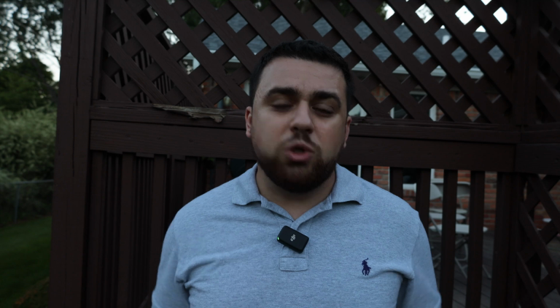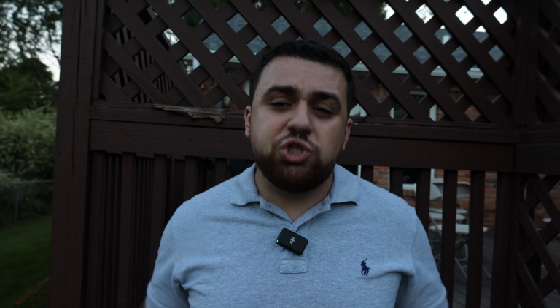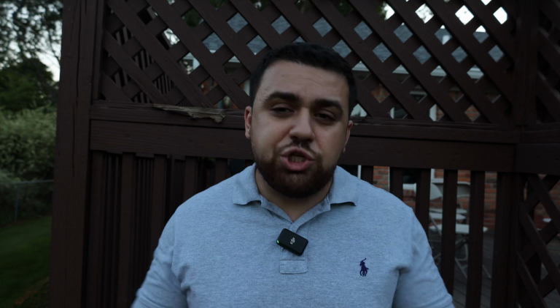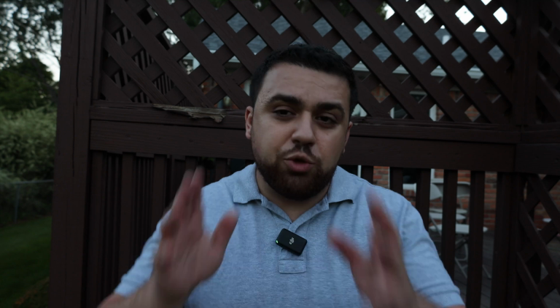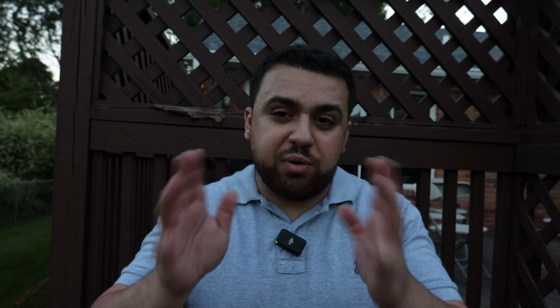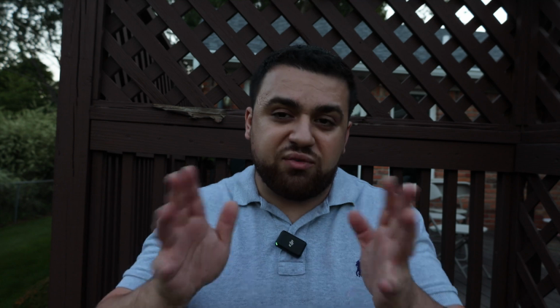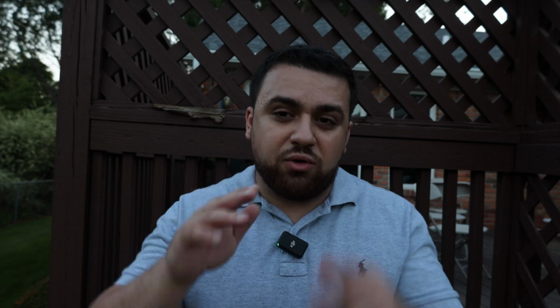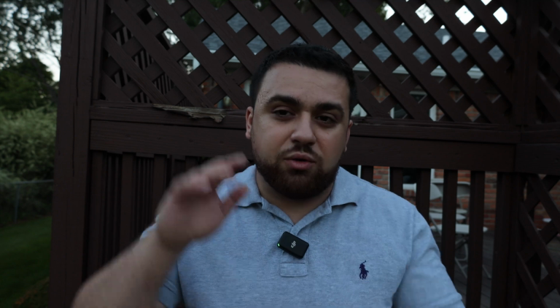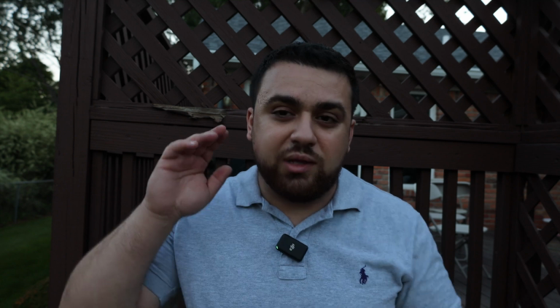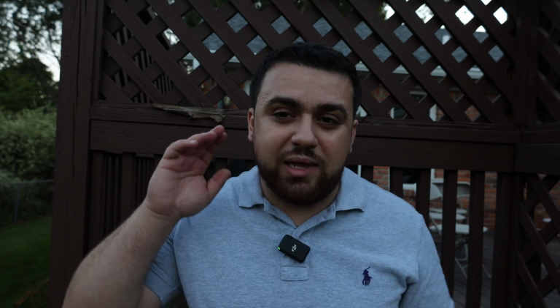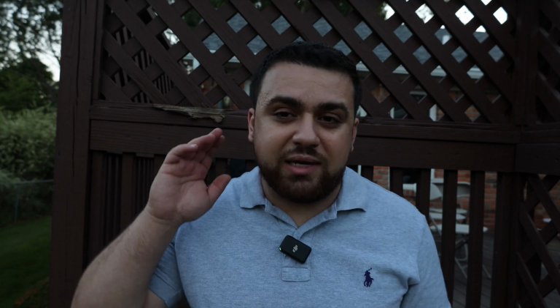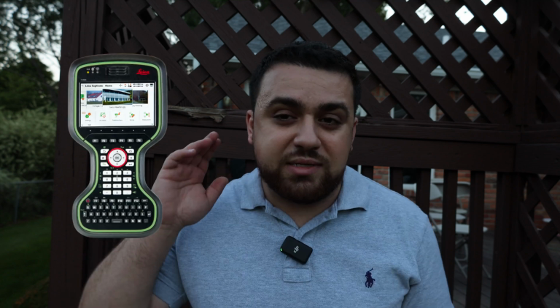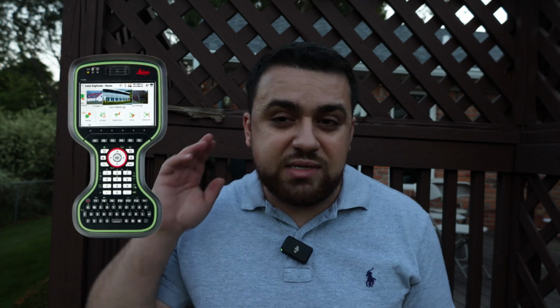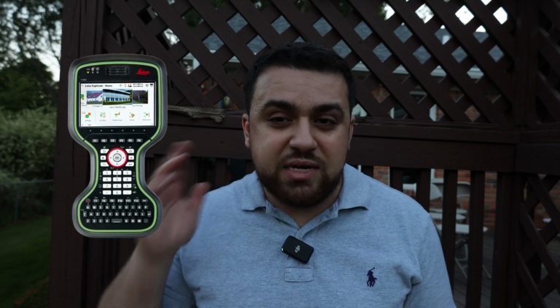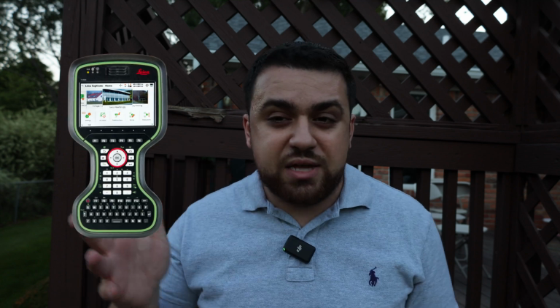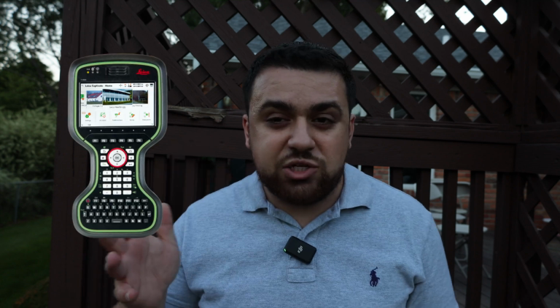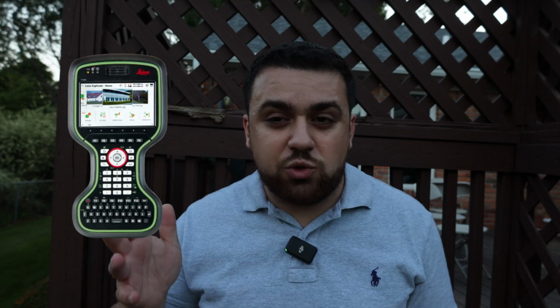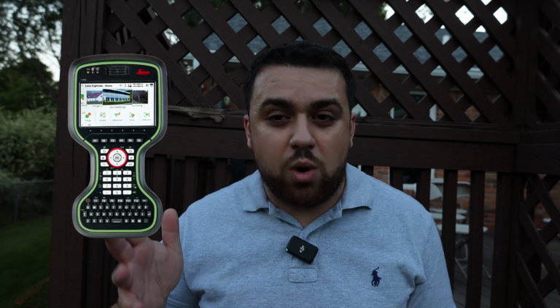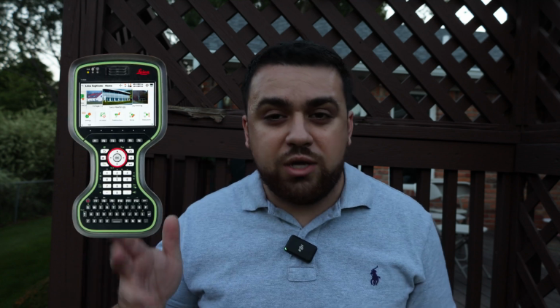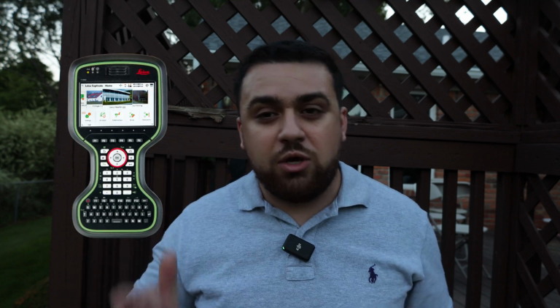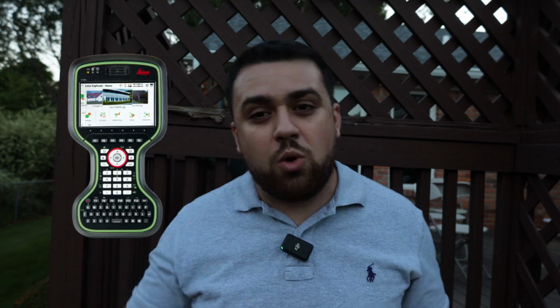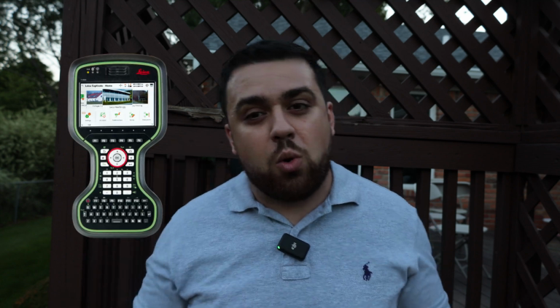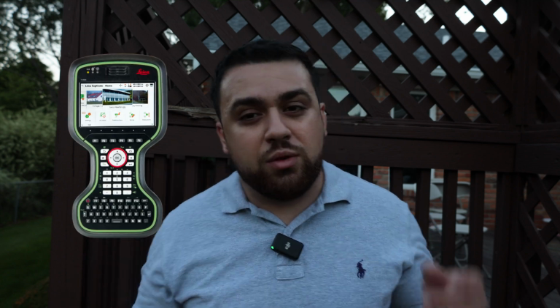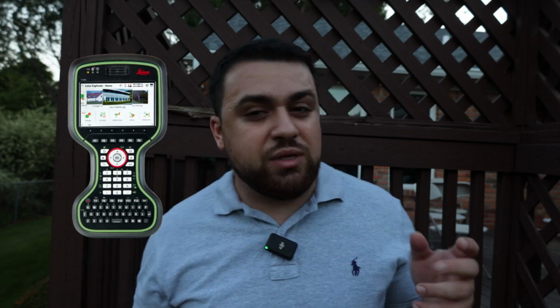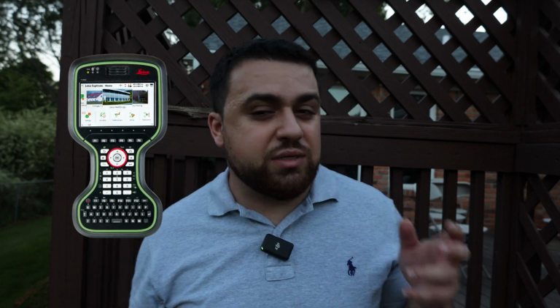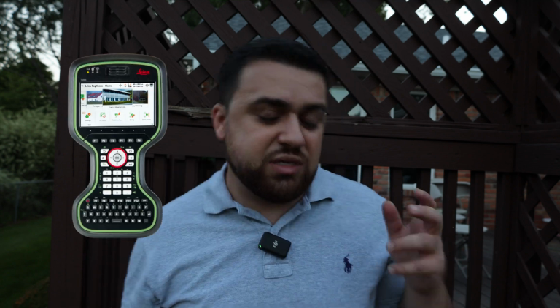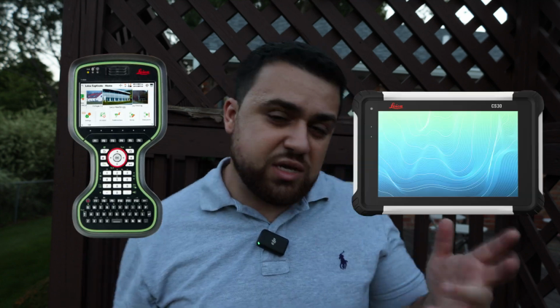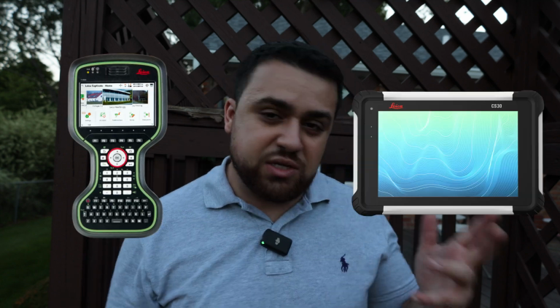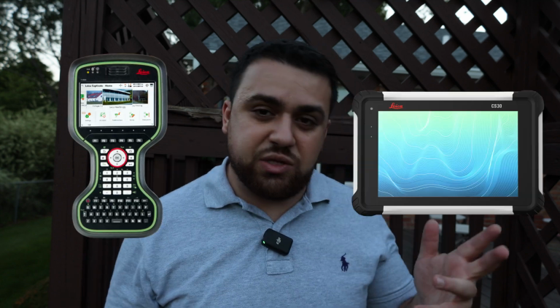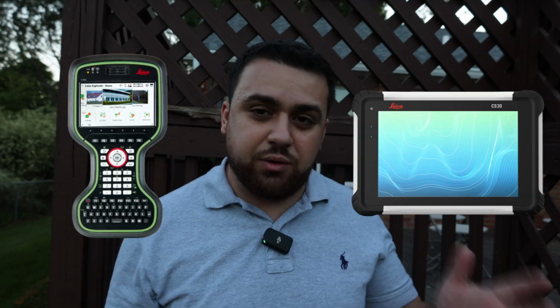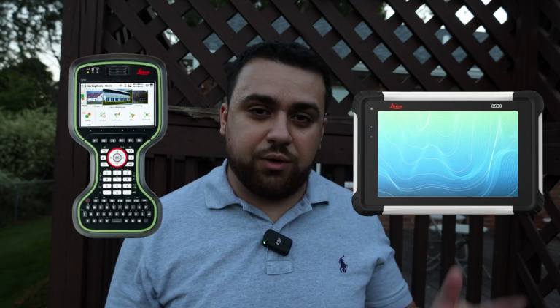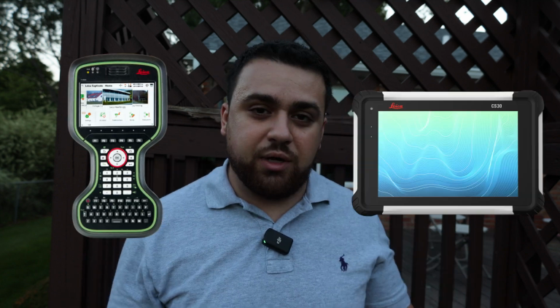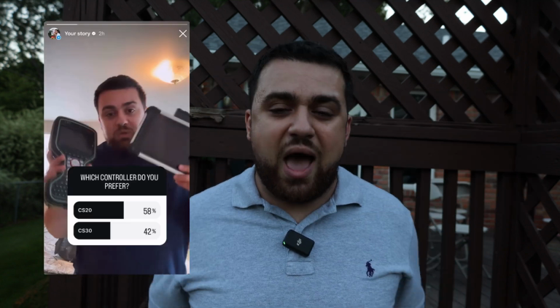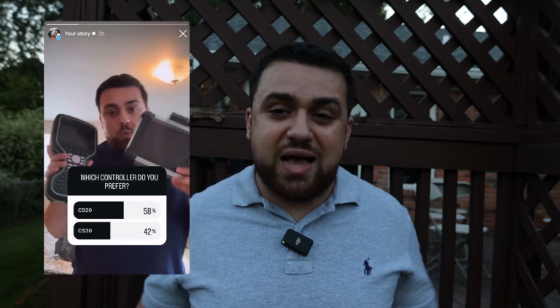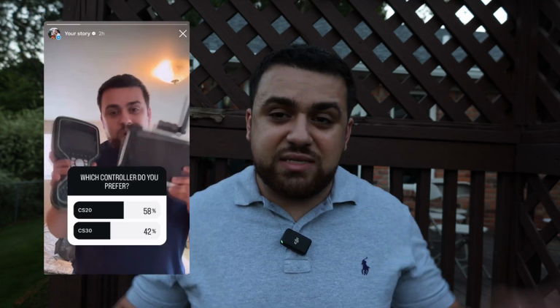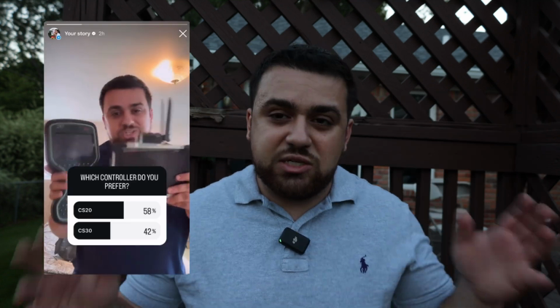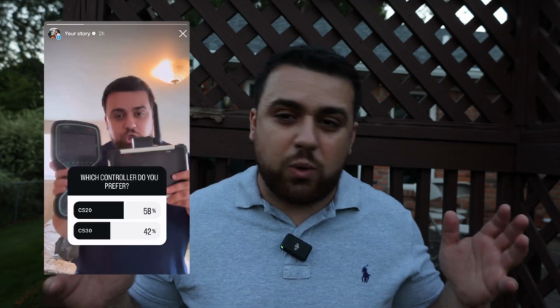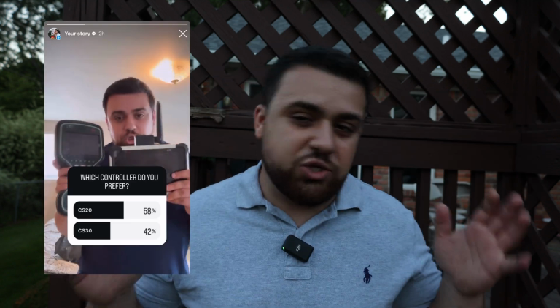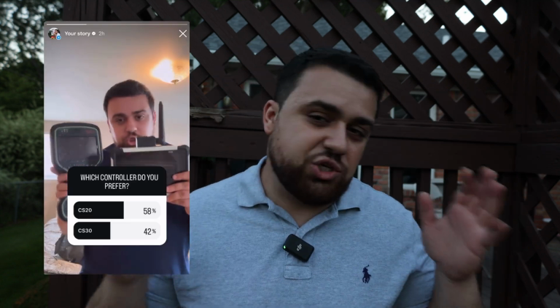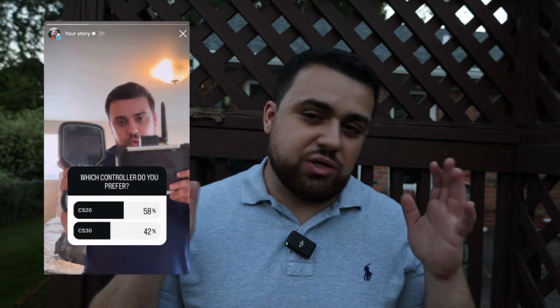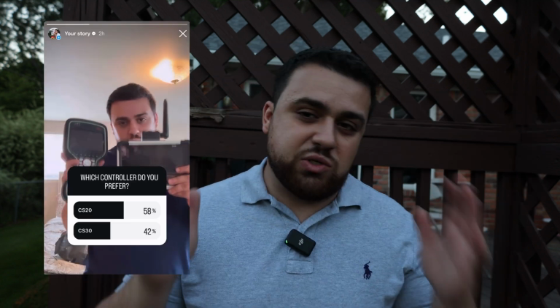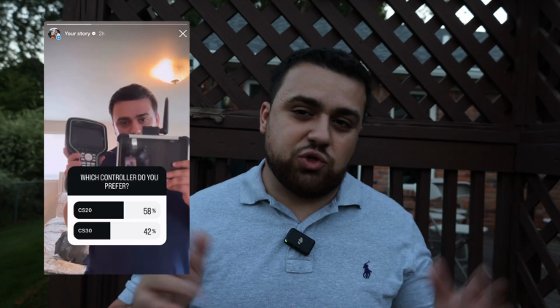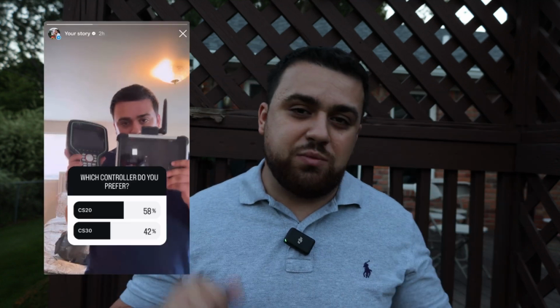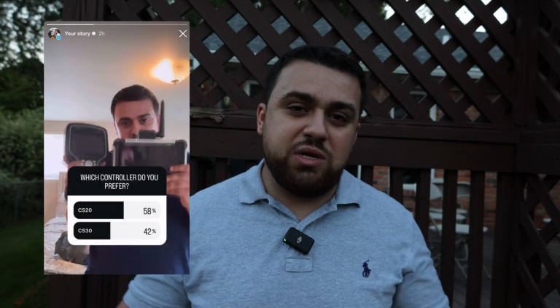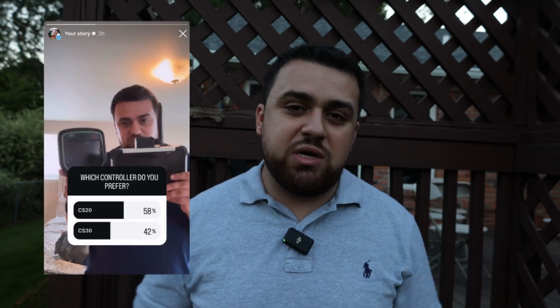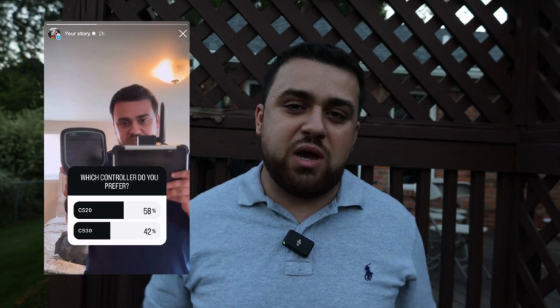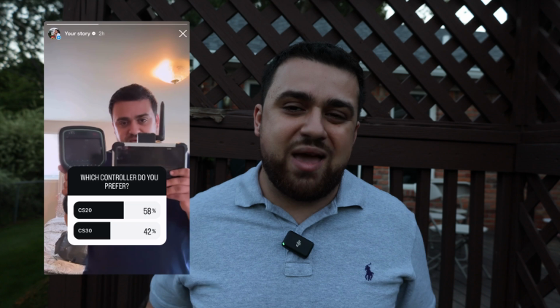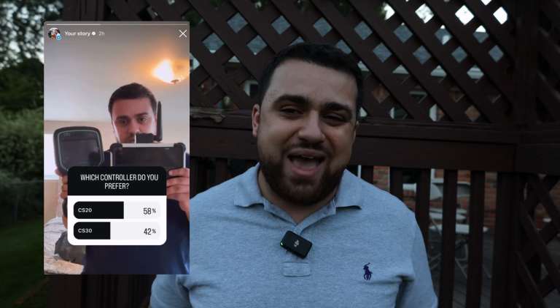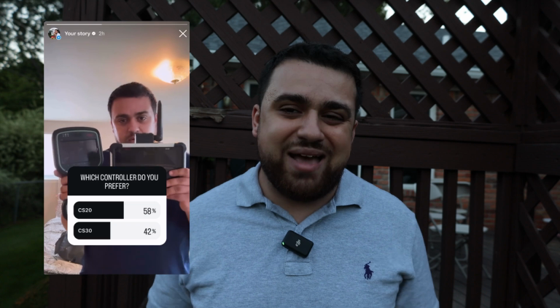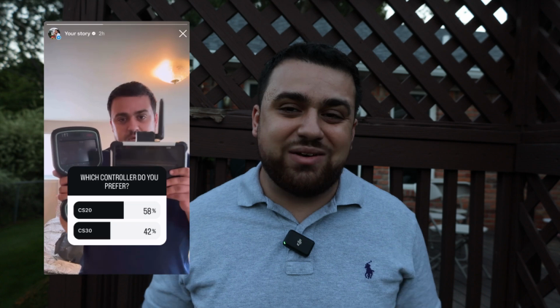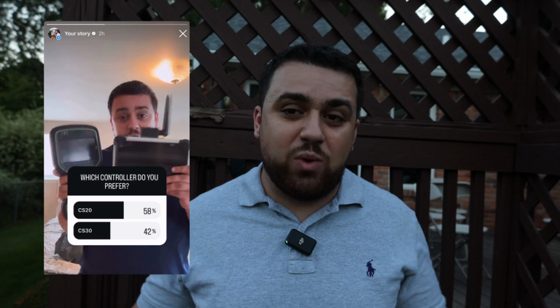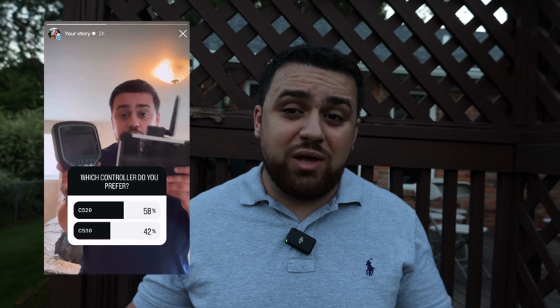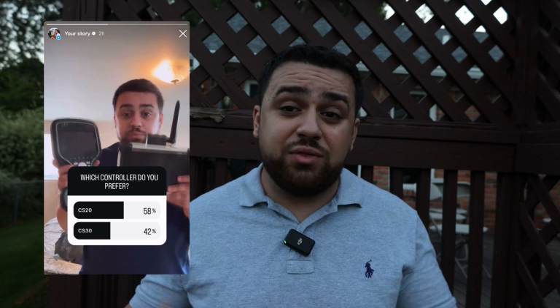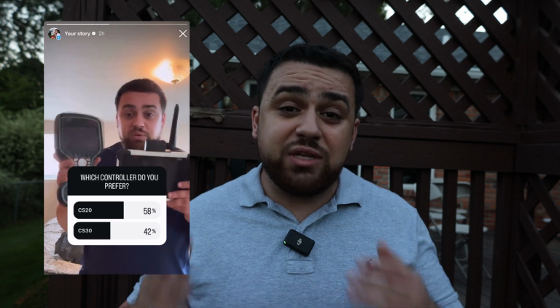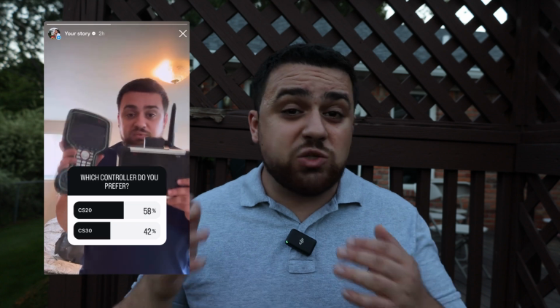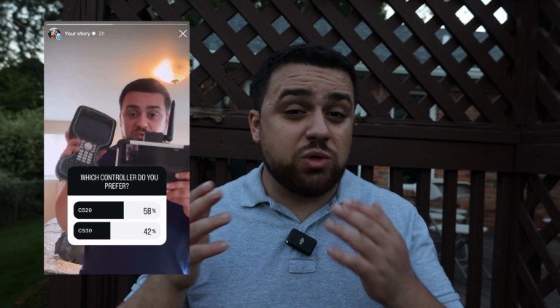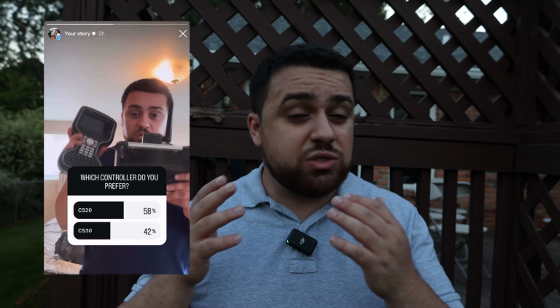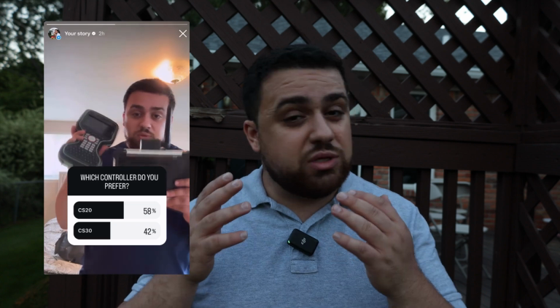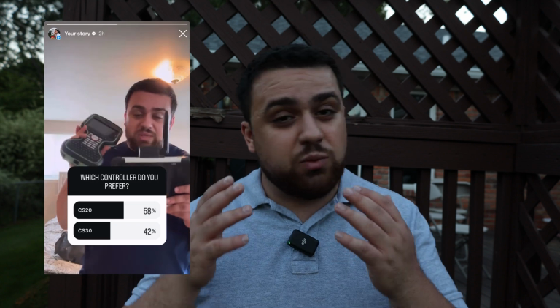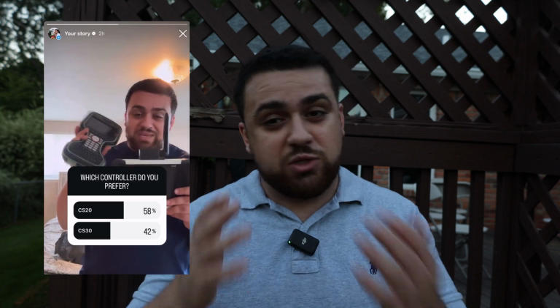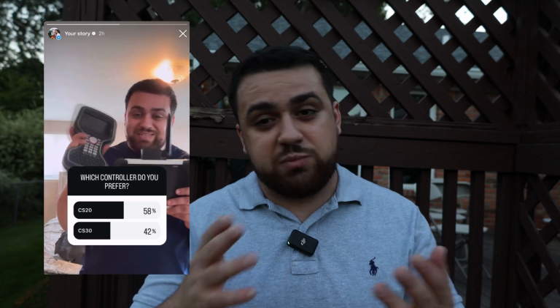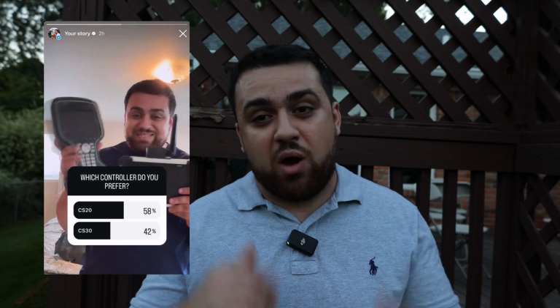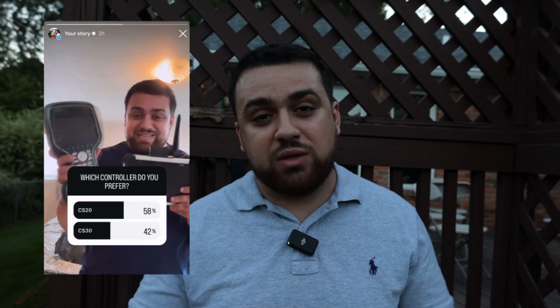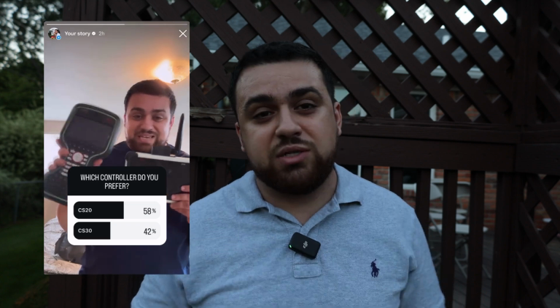Which do you prefer, the Leica CS20 or the CS30? I asked this question on social media and this was the response.